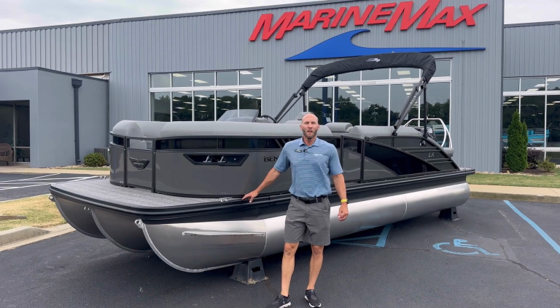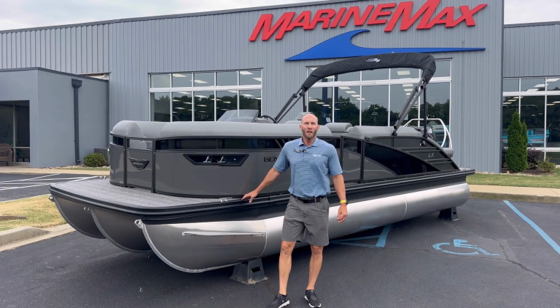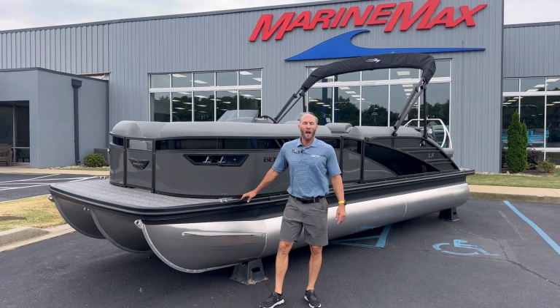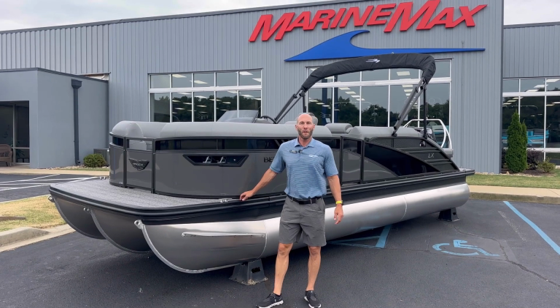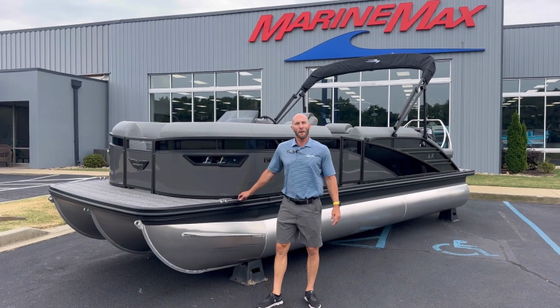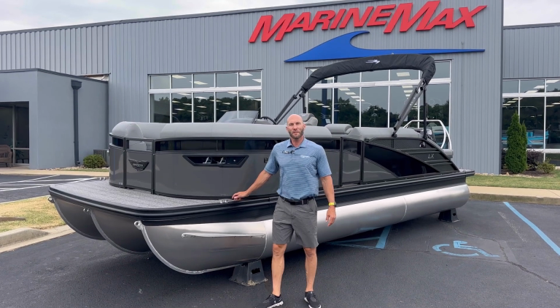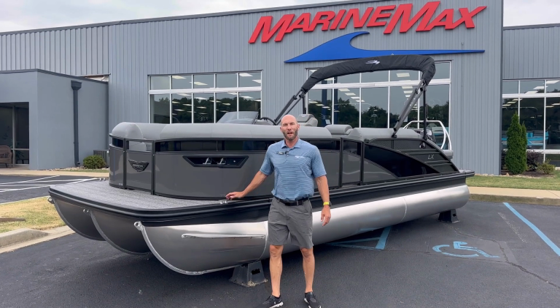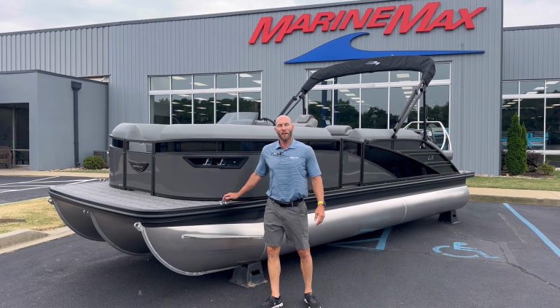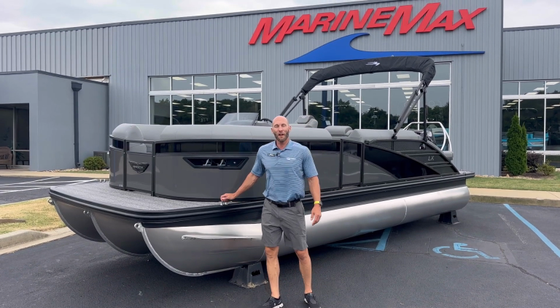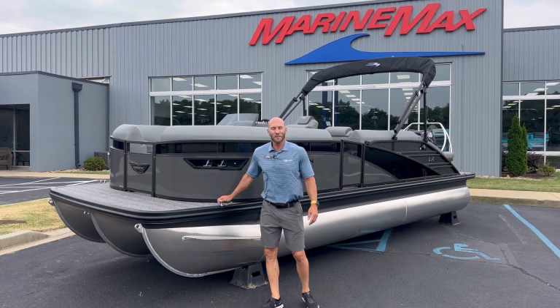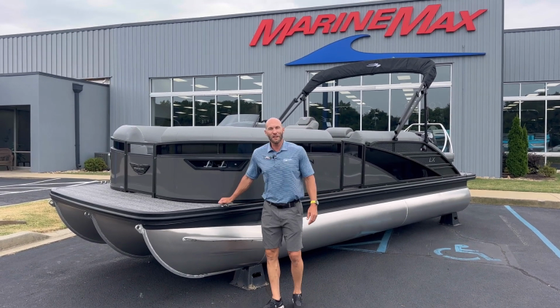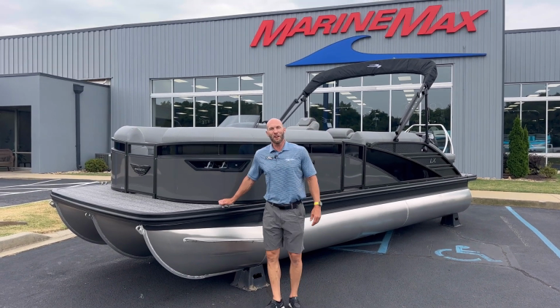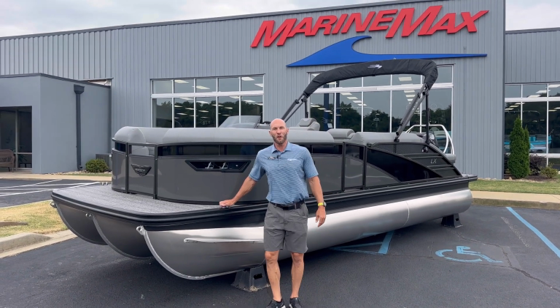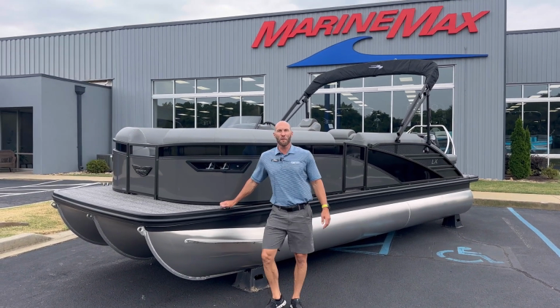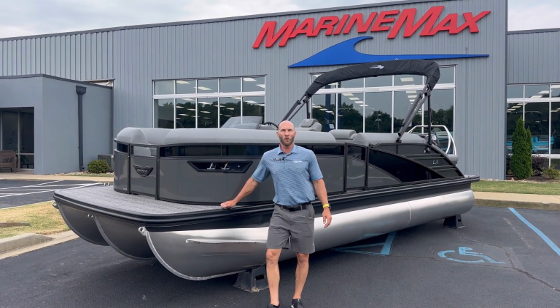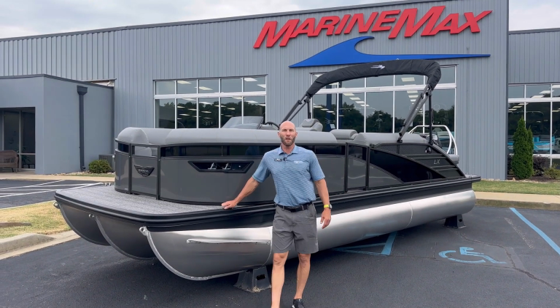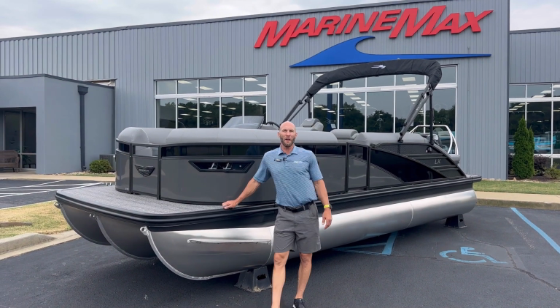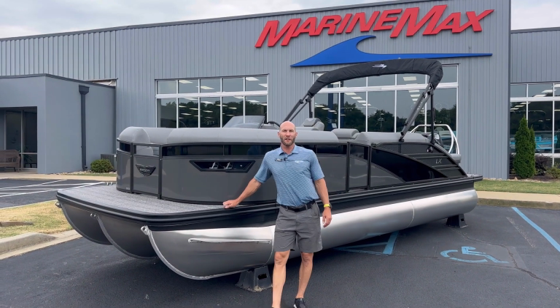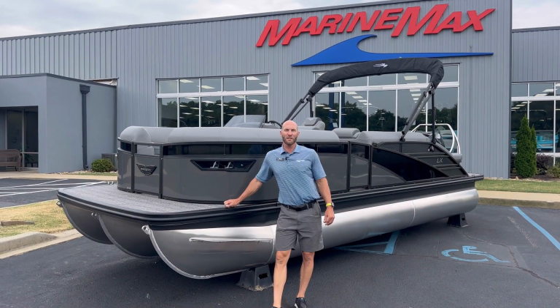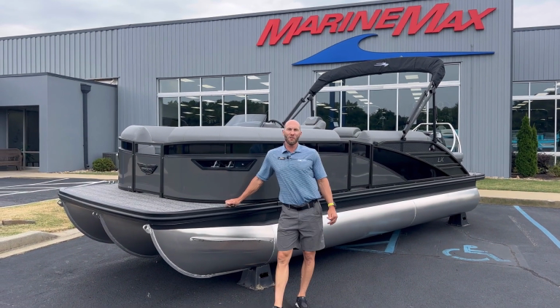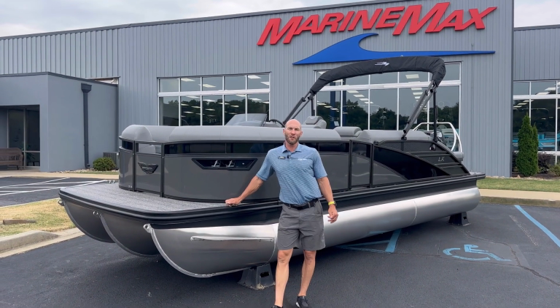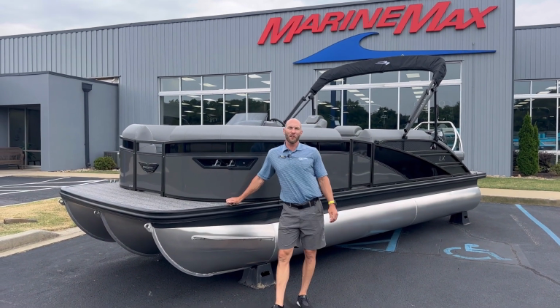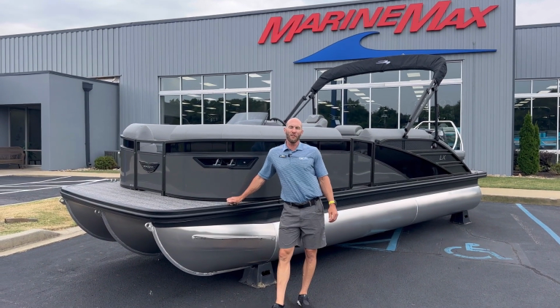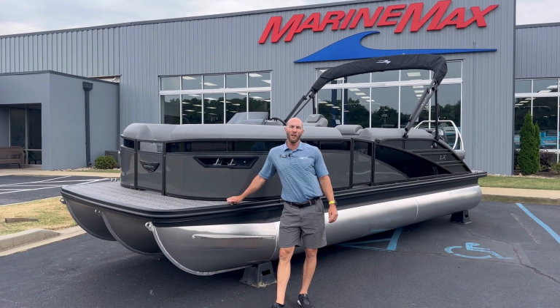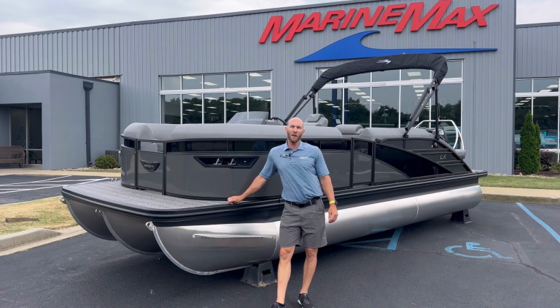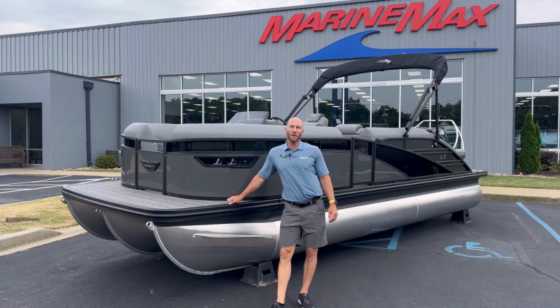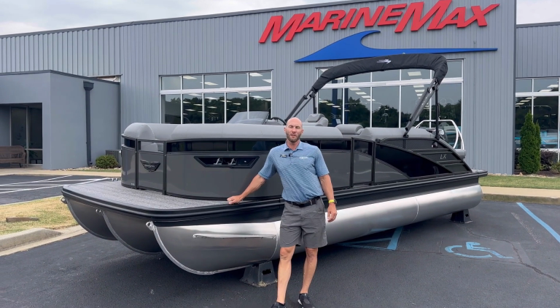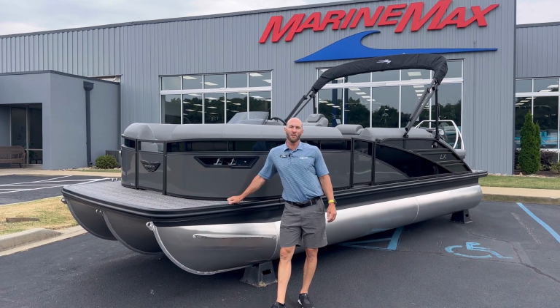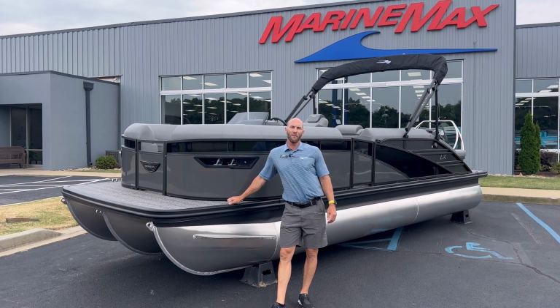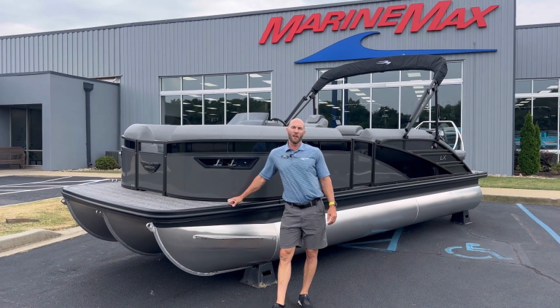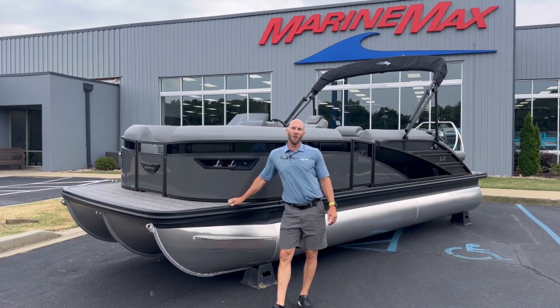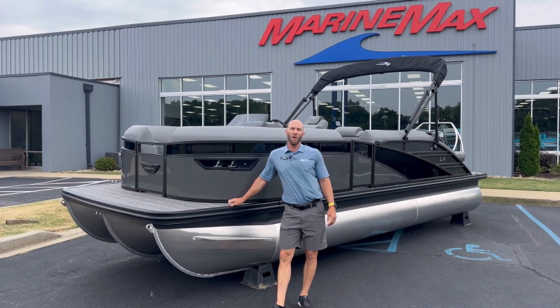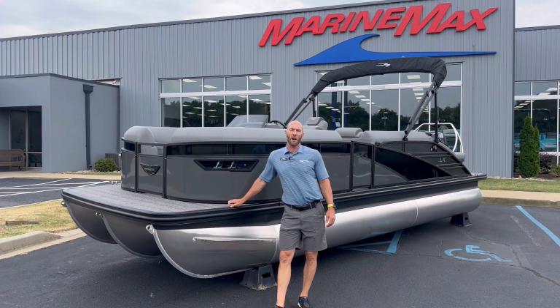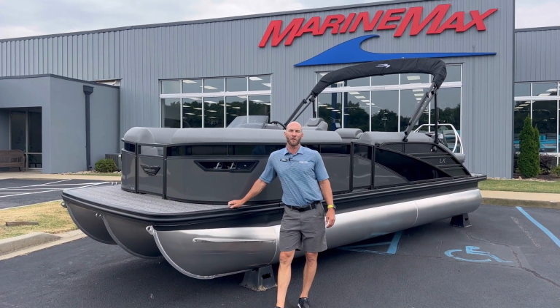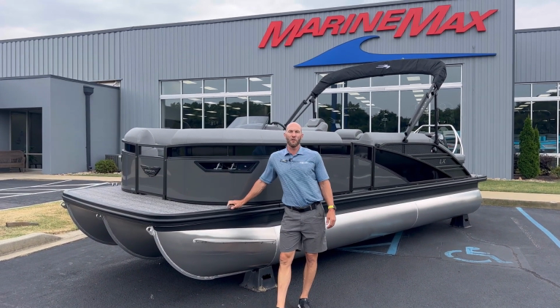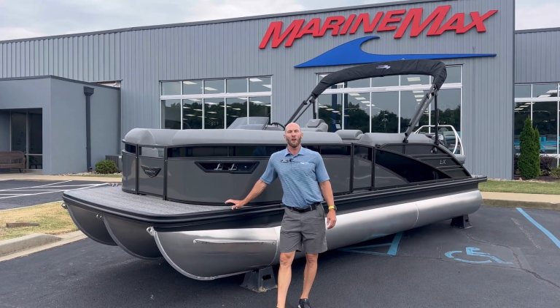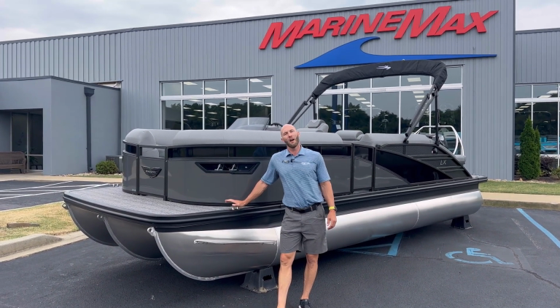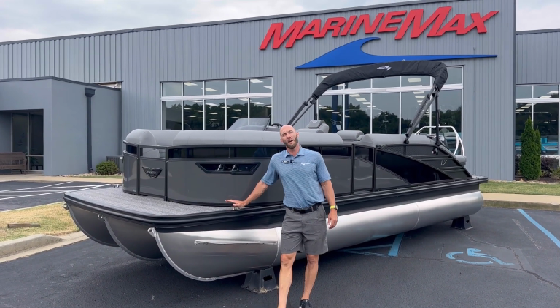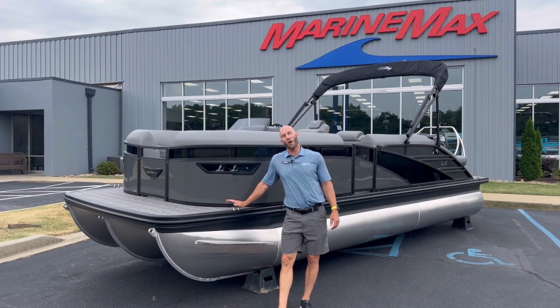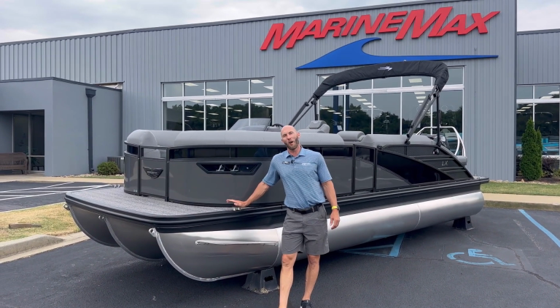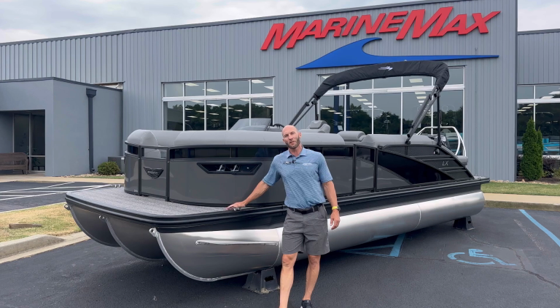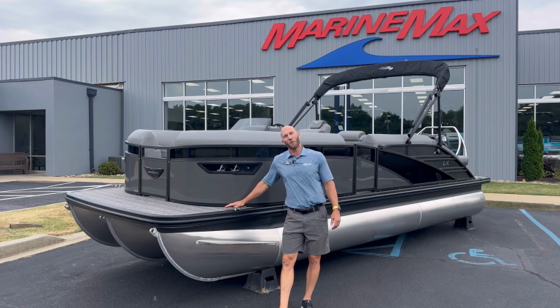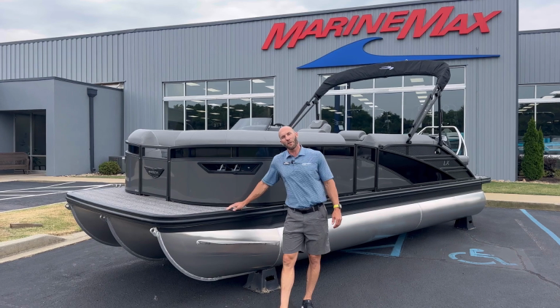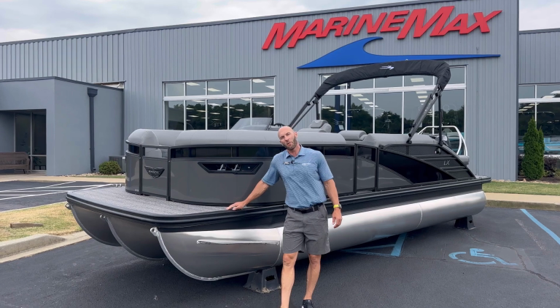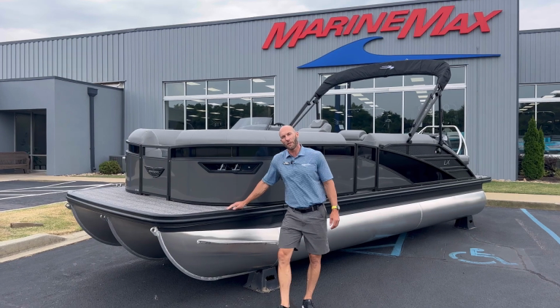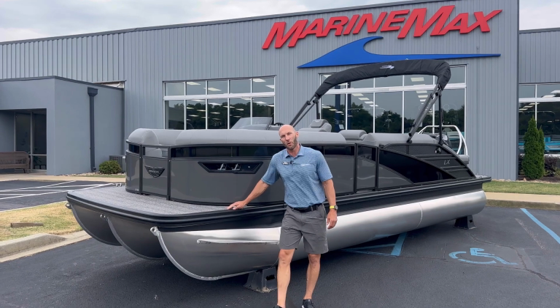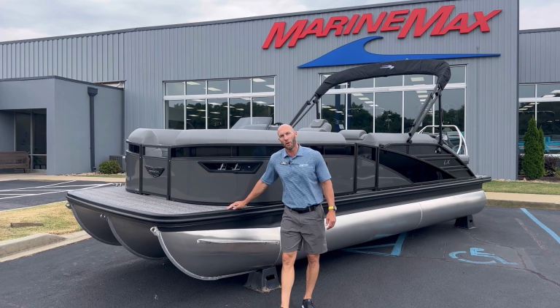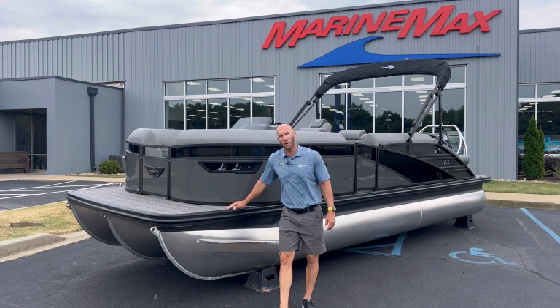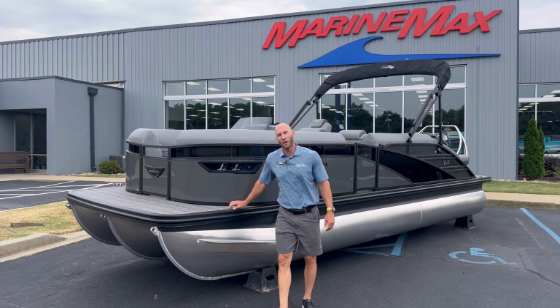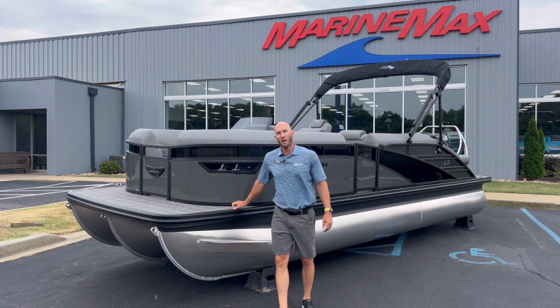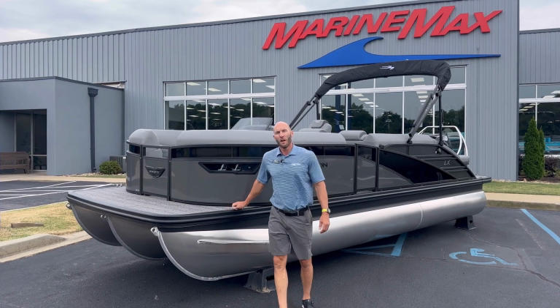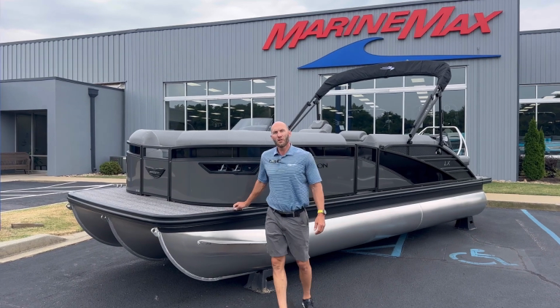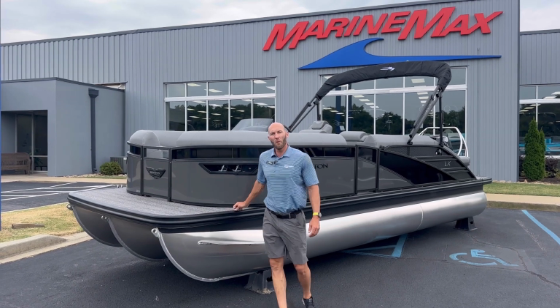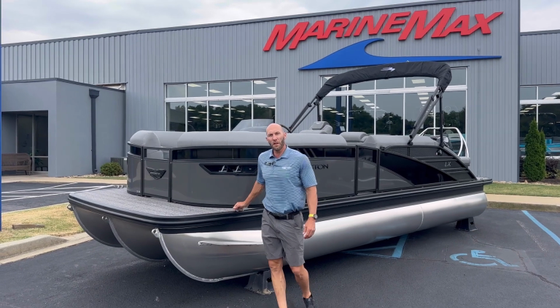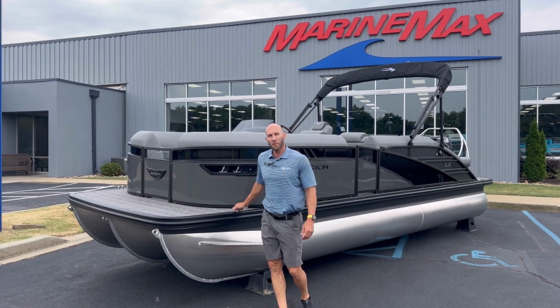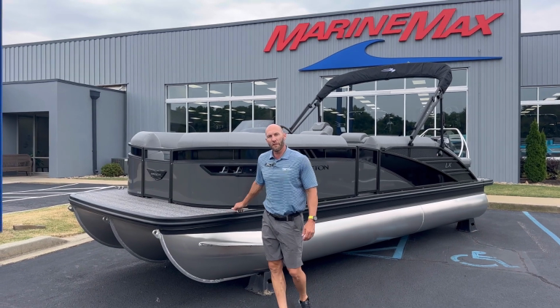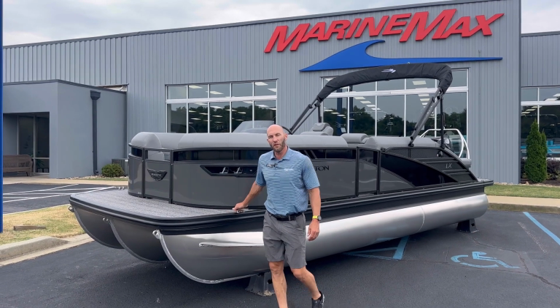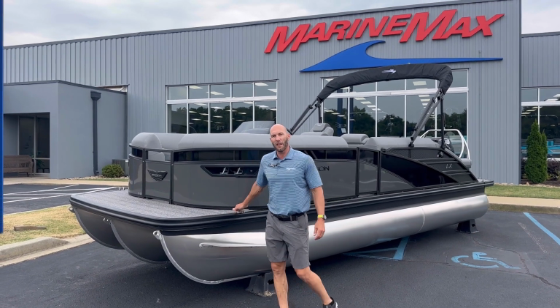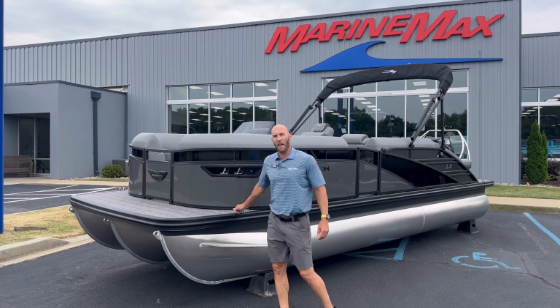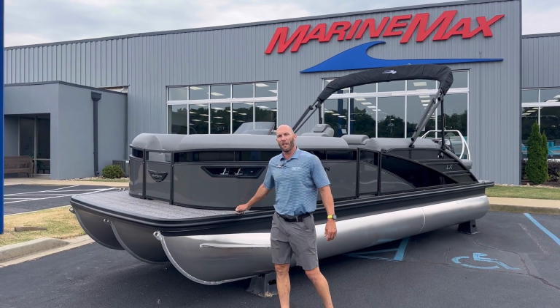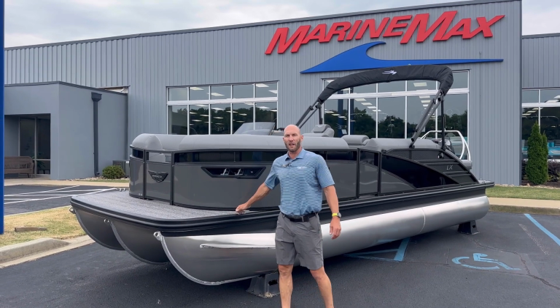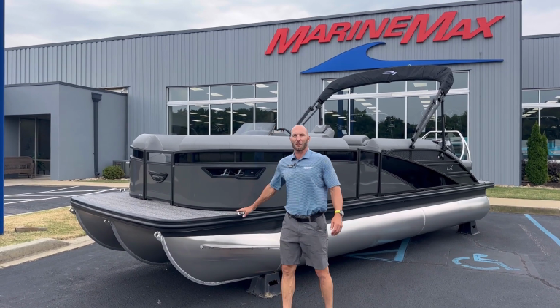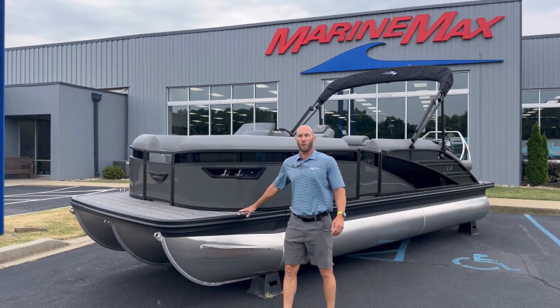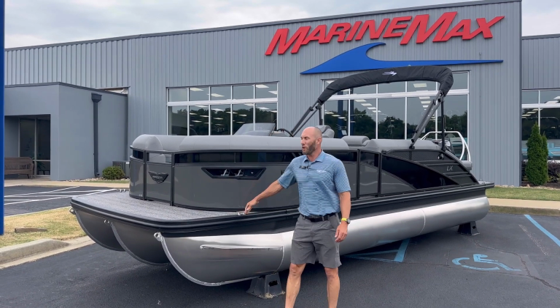Hi, my name is Scott Ryerson here at the MarineMax store in Greenville. I'm going to do a video walkthrough of our 2024 23-foot LX Sport.